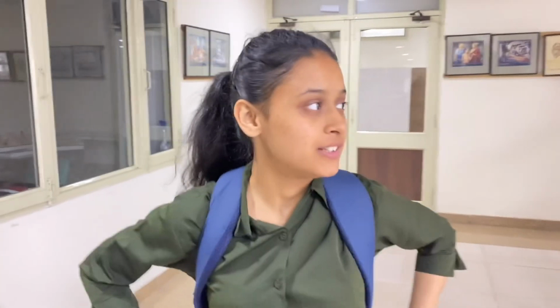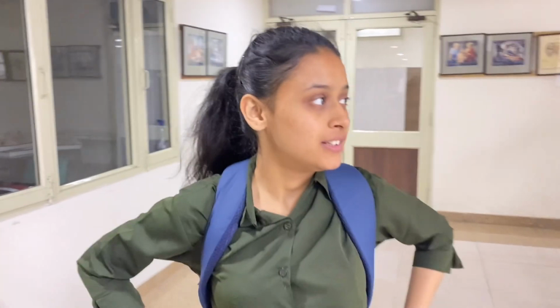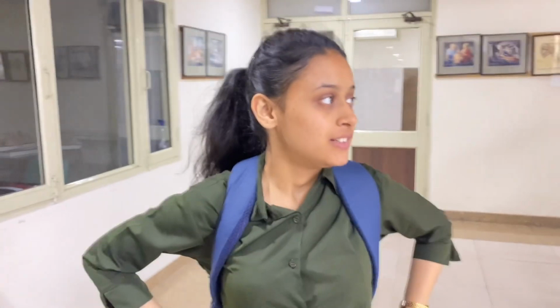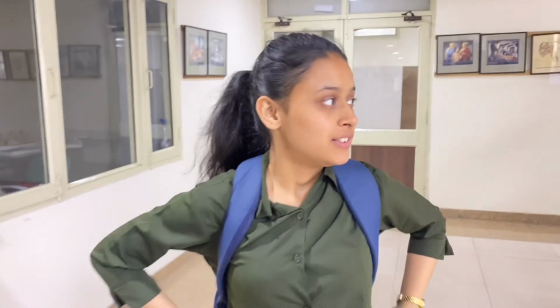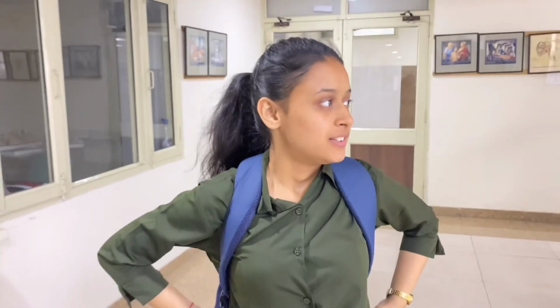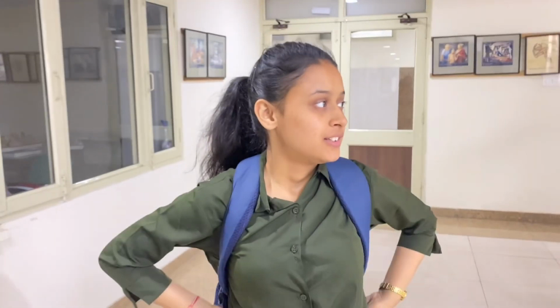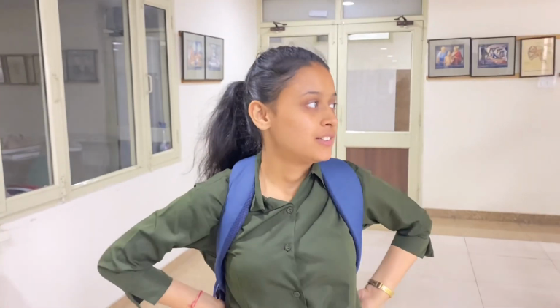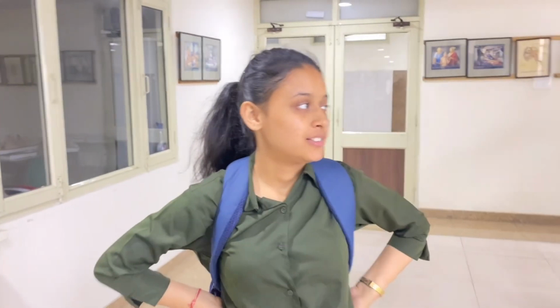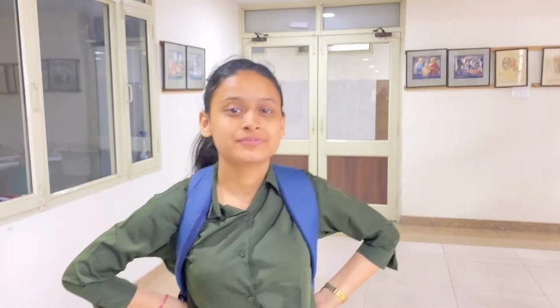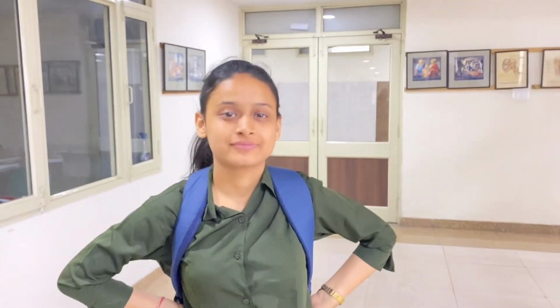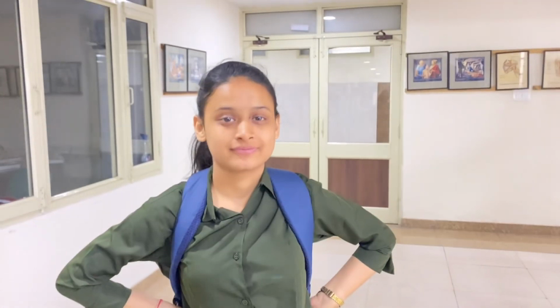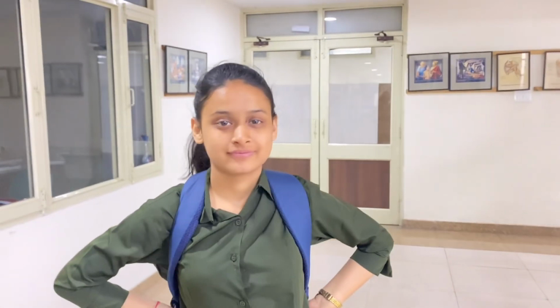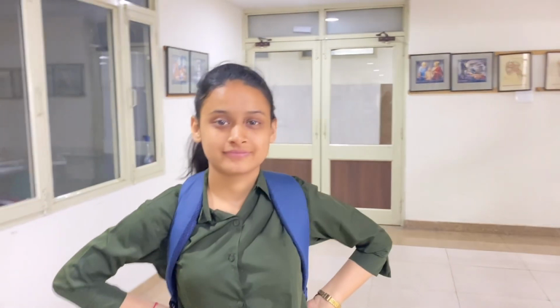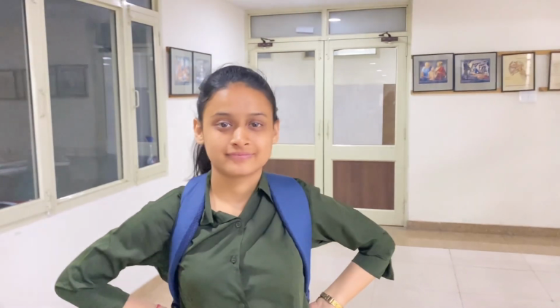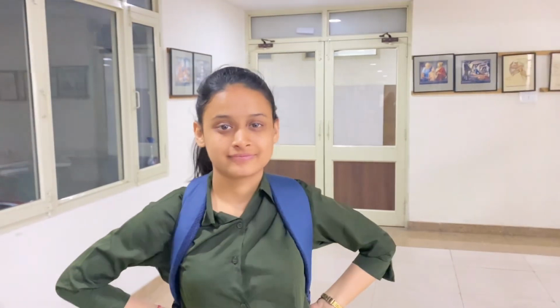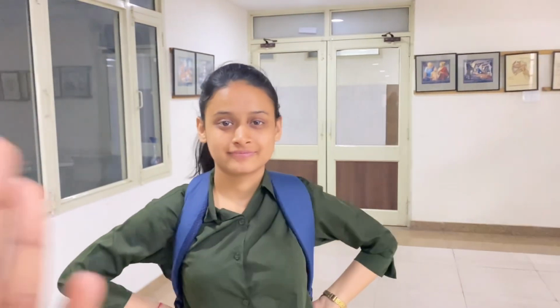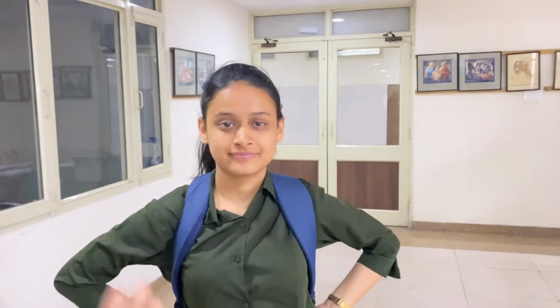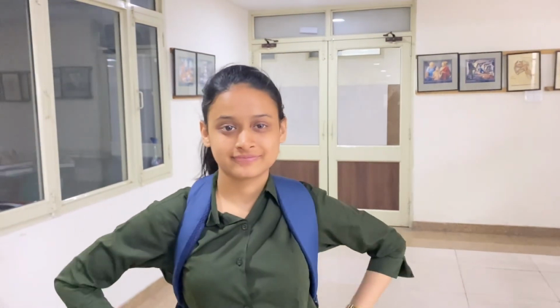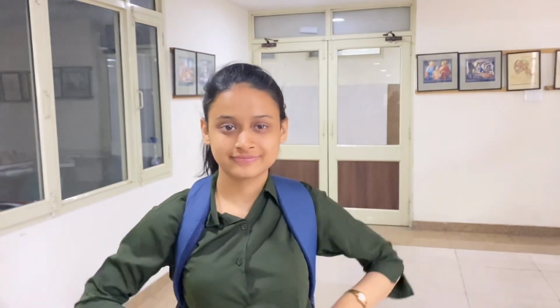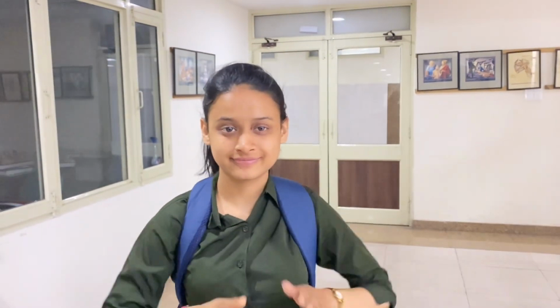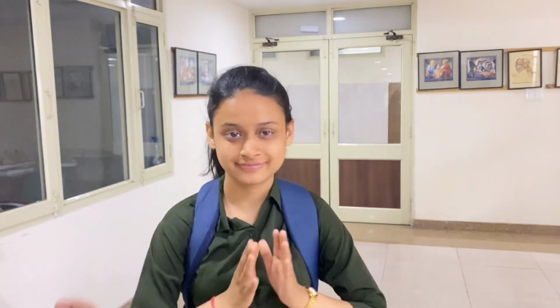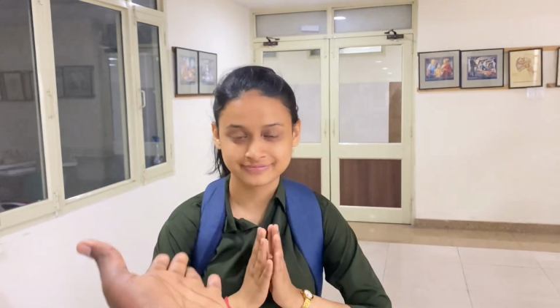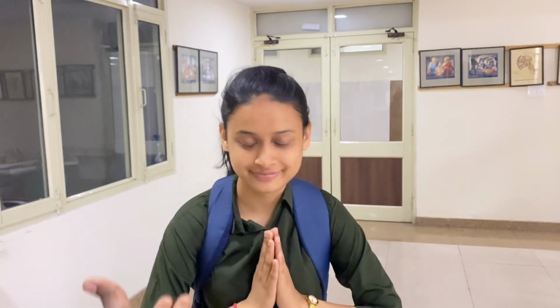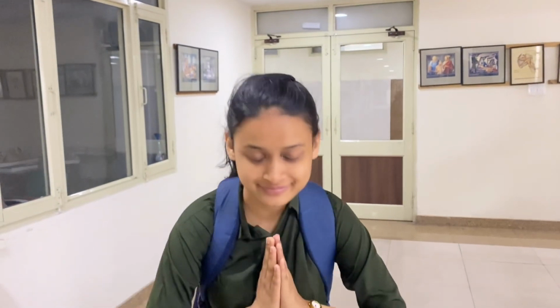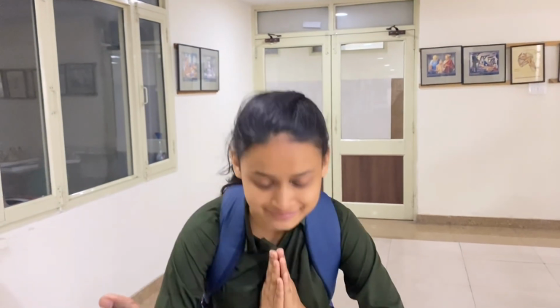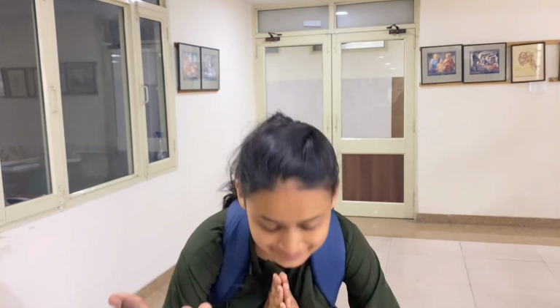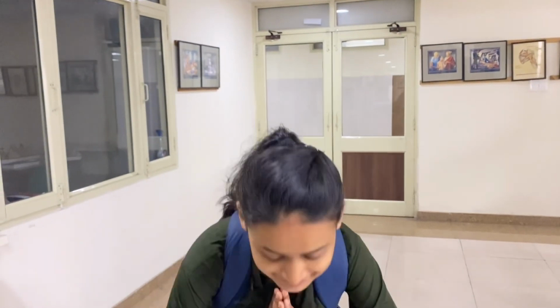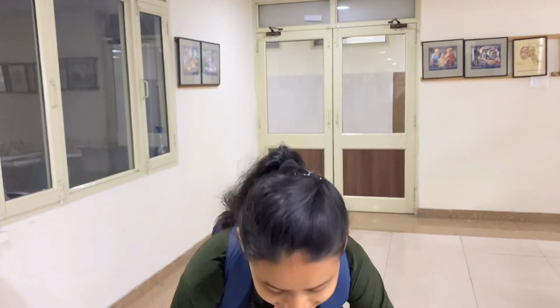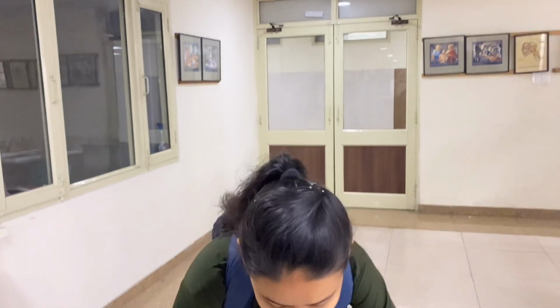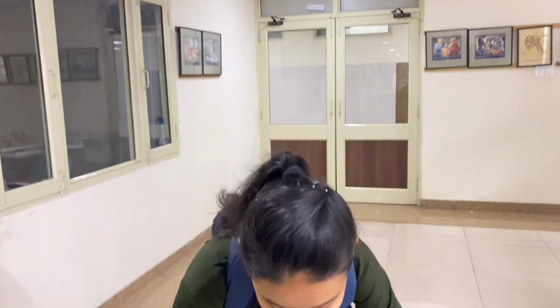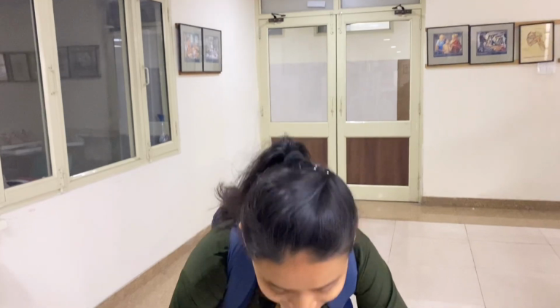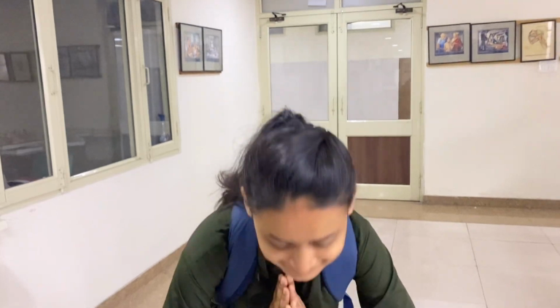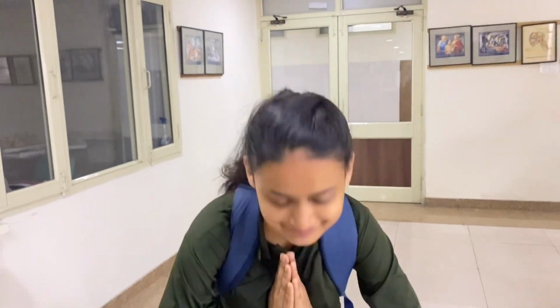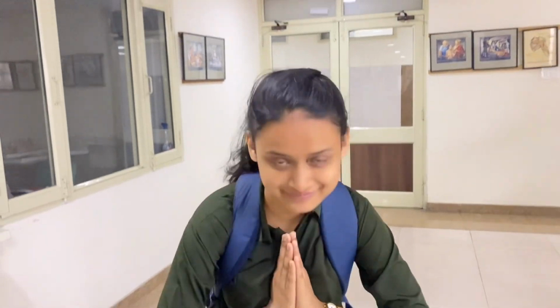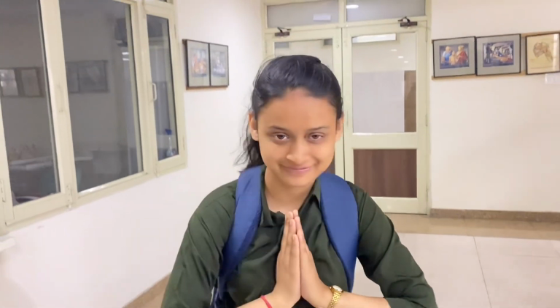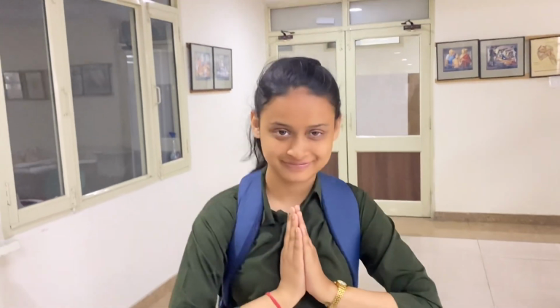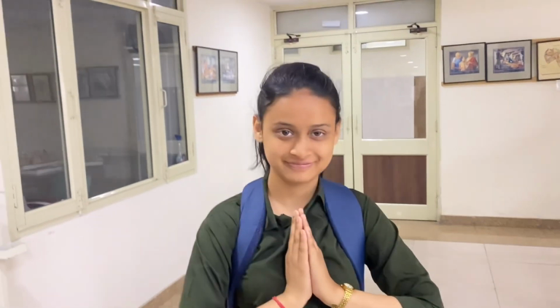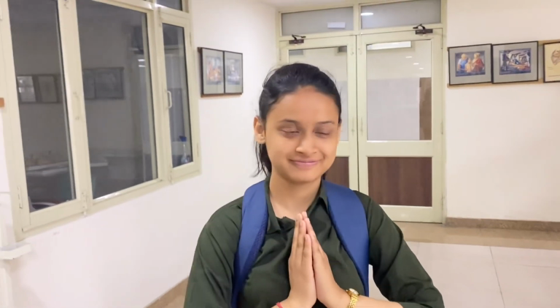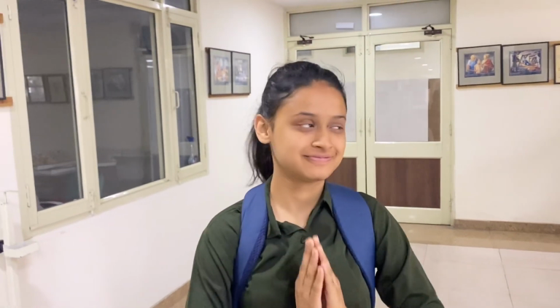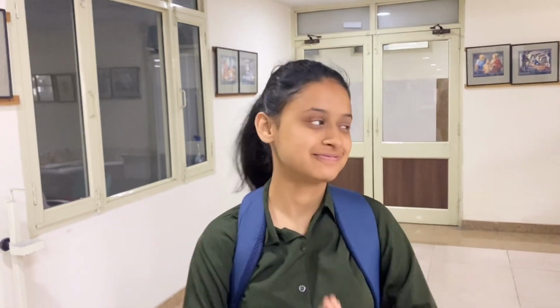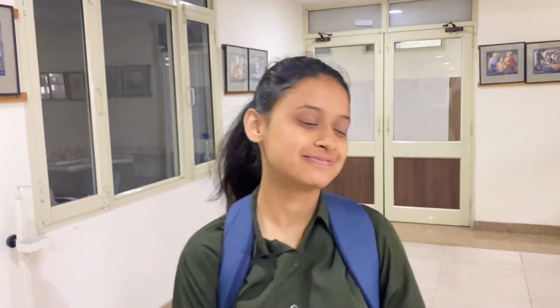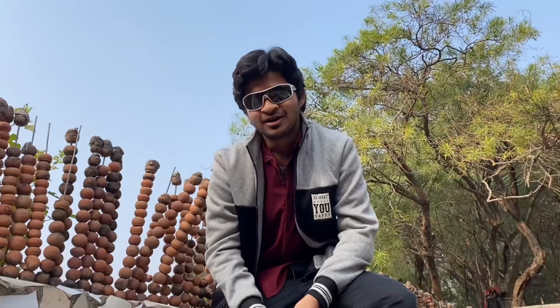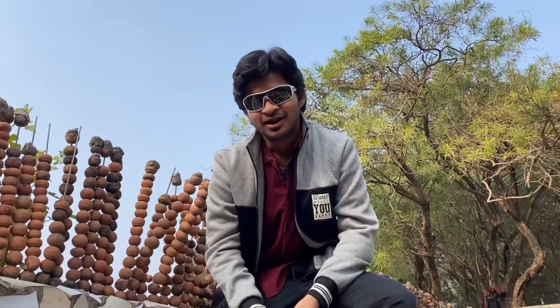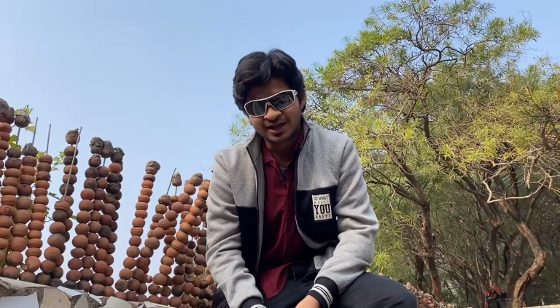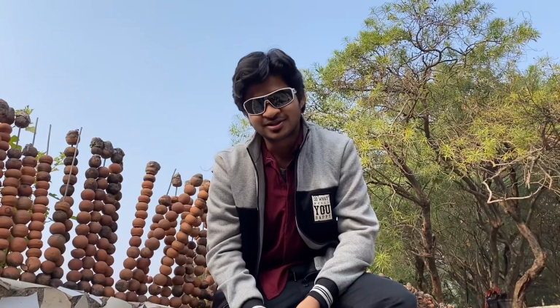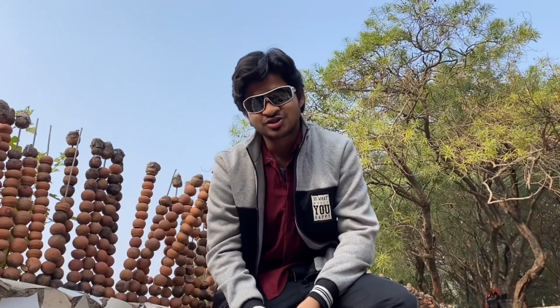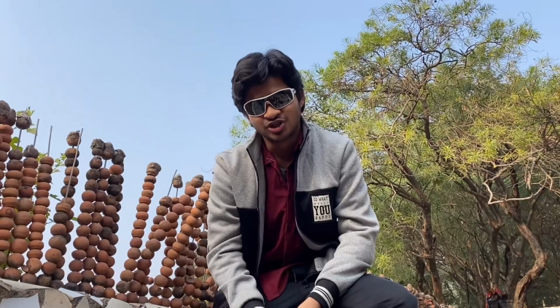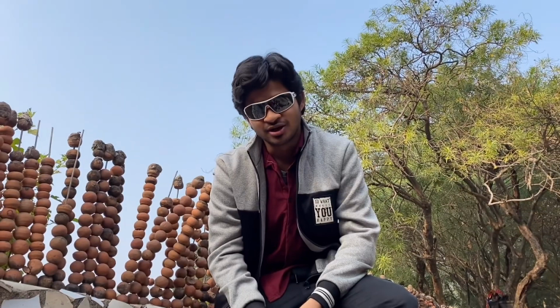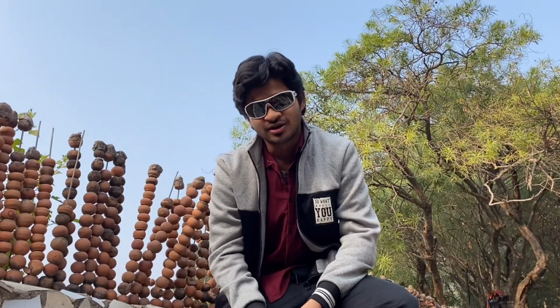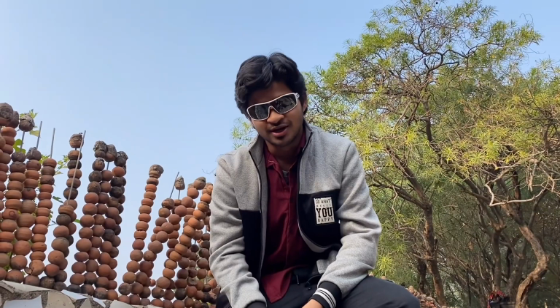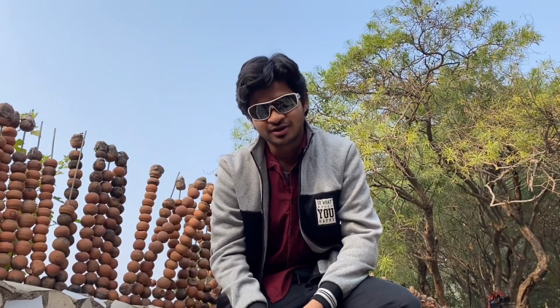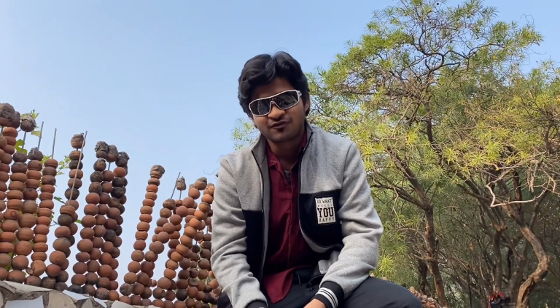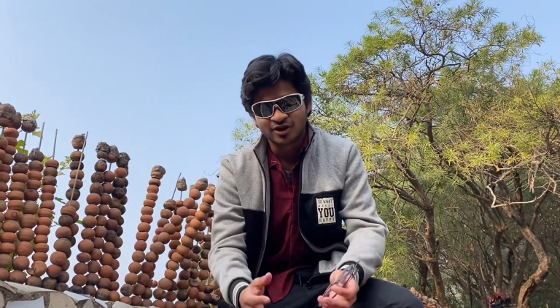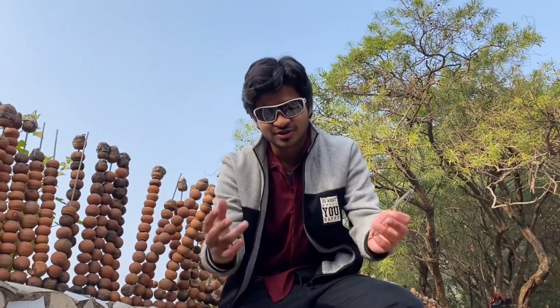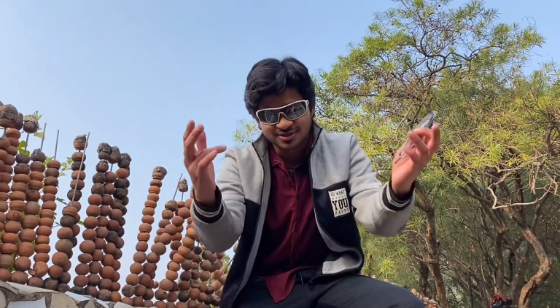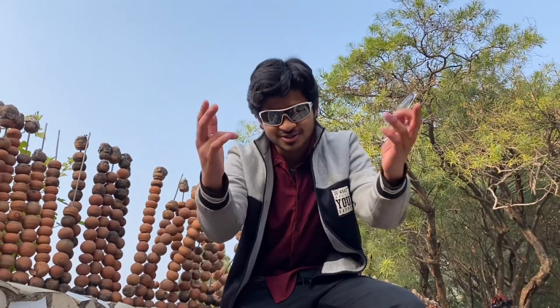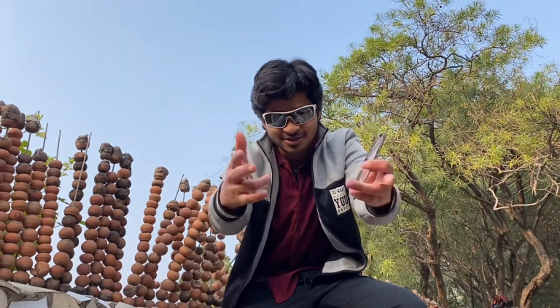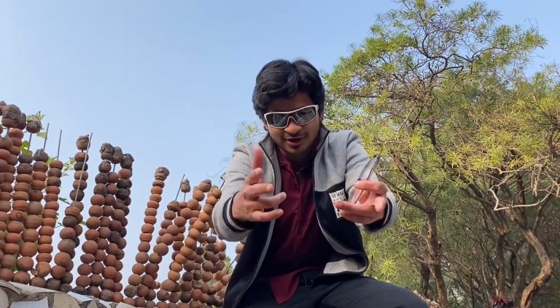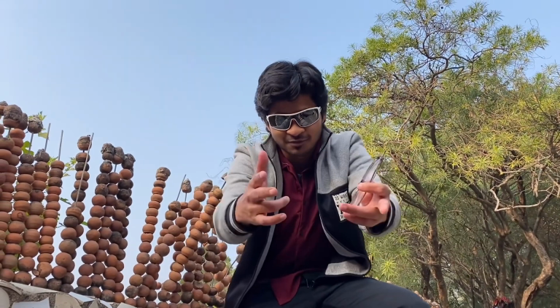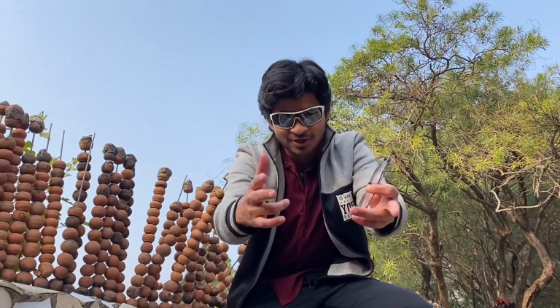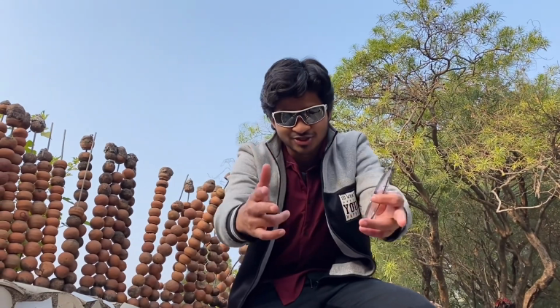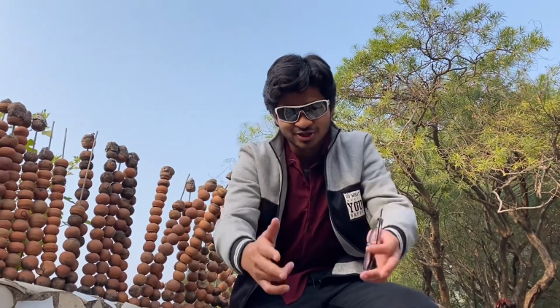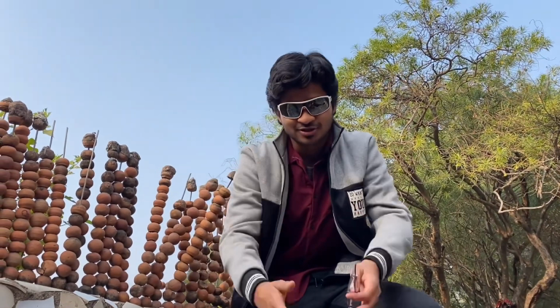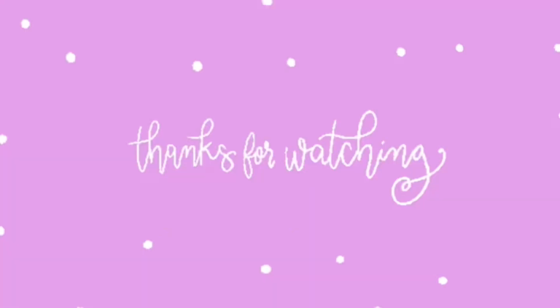Thank you Pradipa for shooting this video, thank you so much. Like, share, and subscribe to my channel, and we will see you in the next video. Bye!